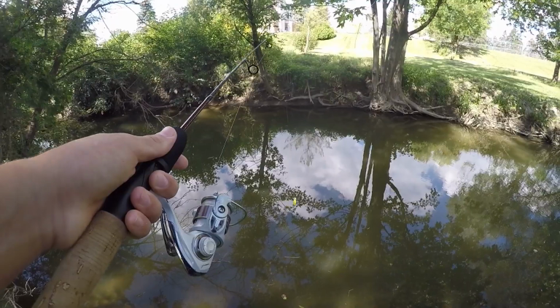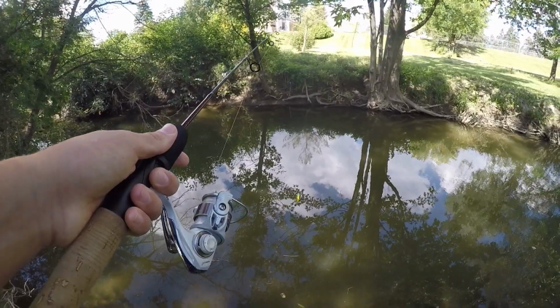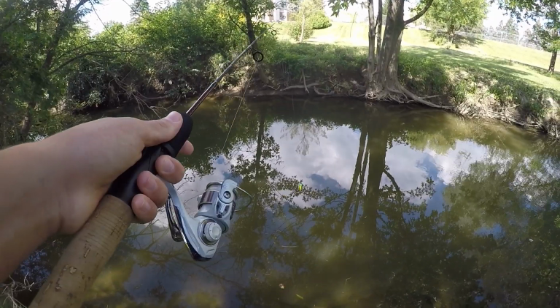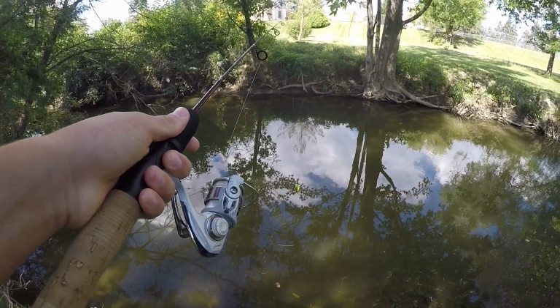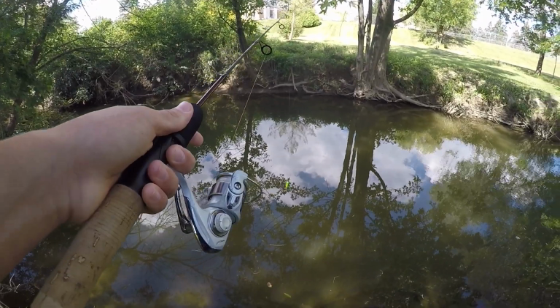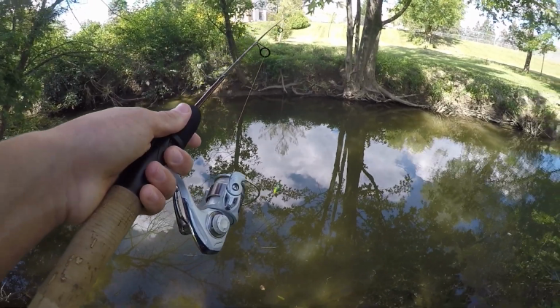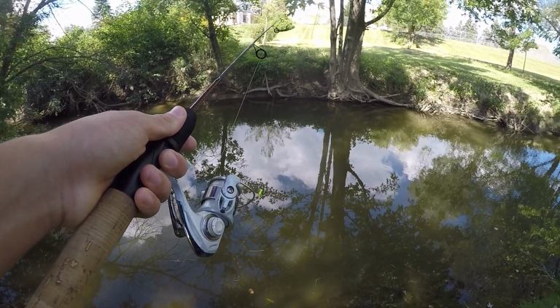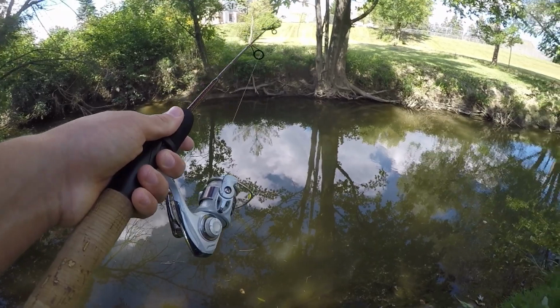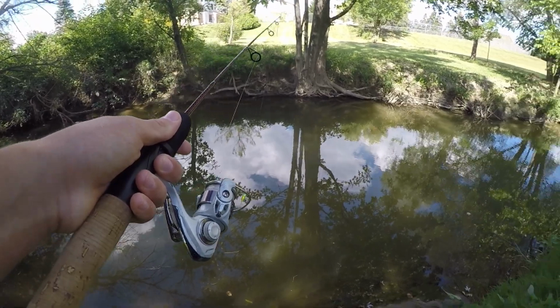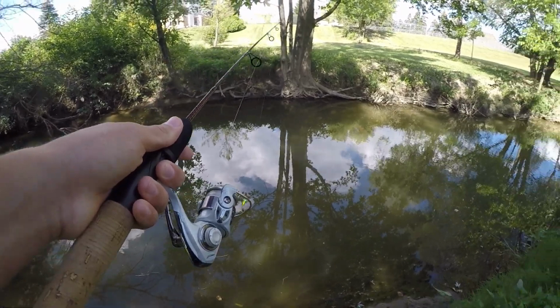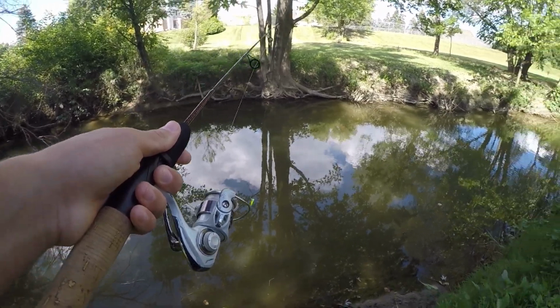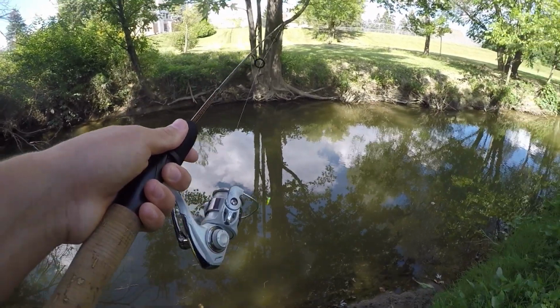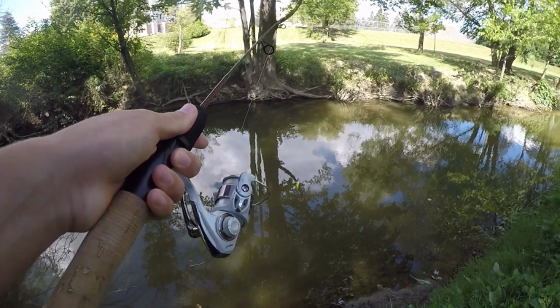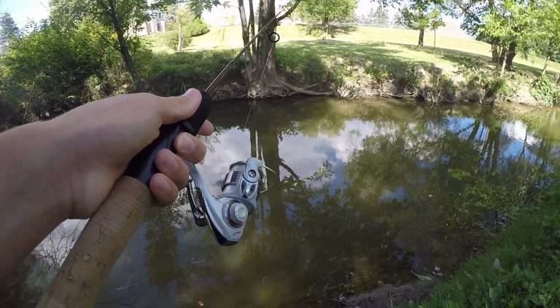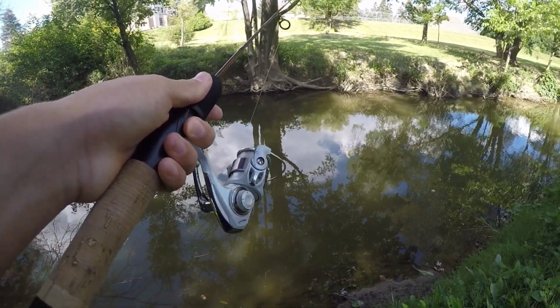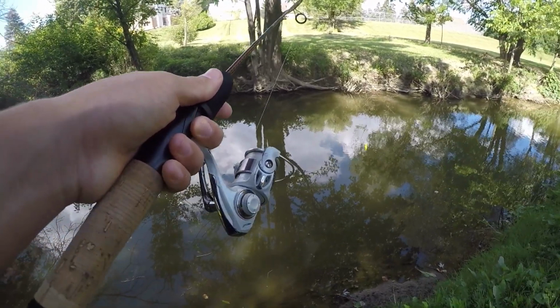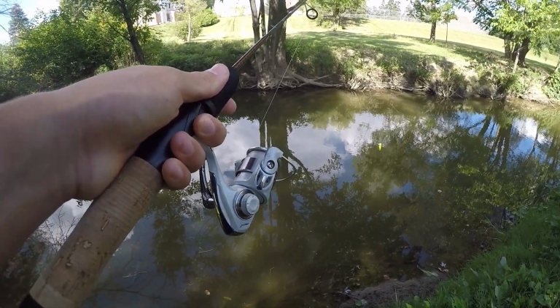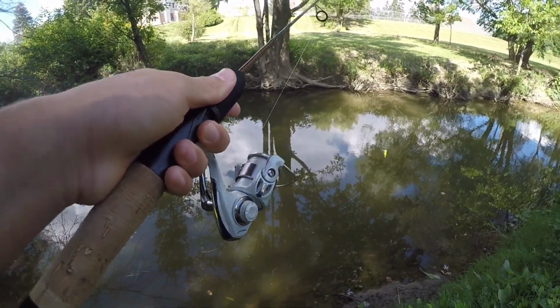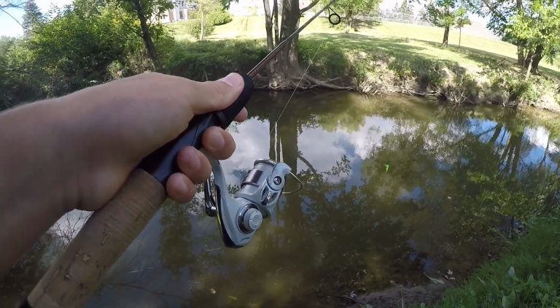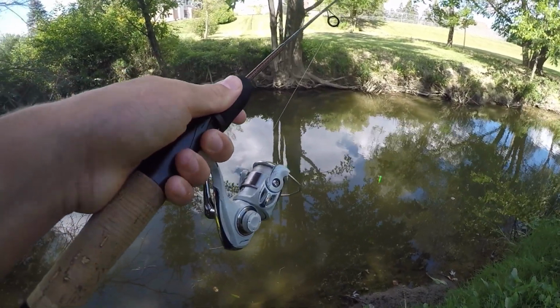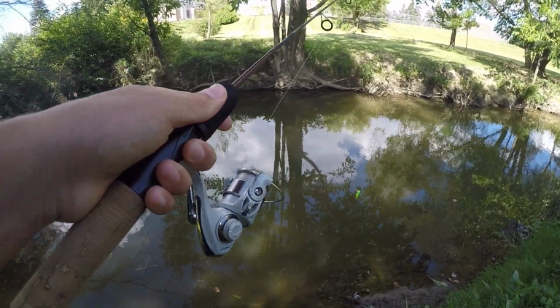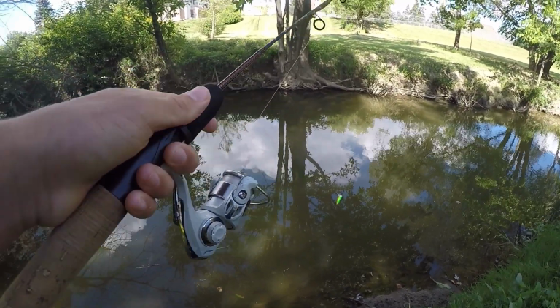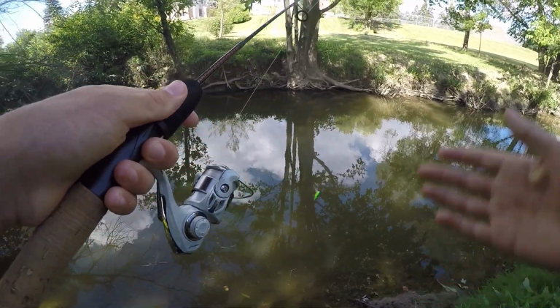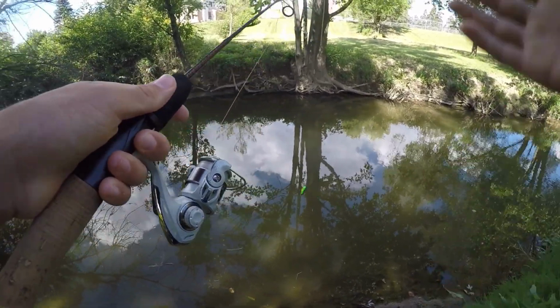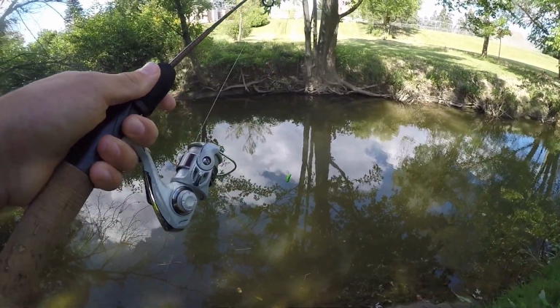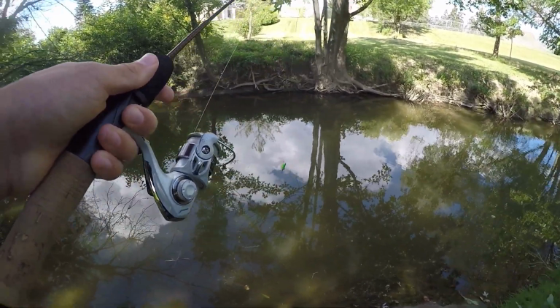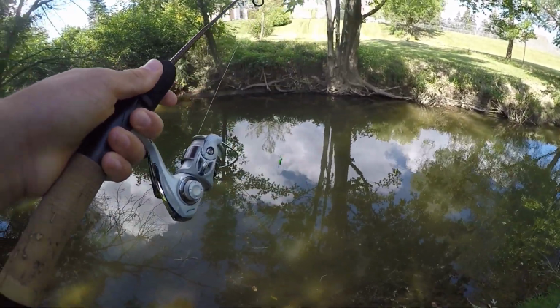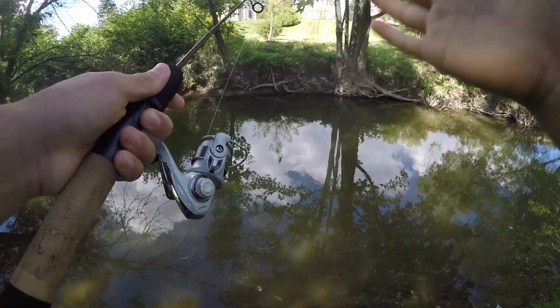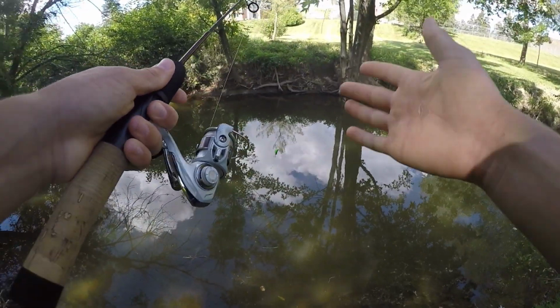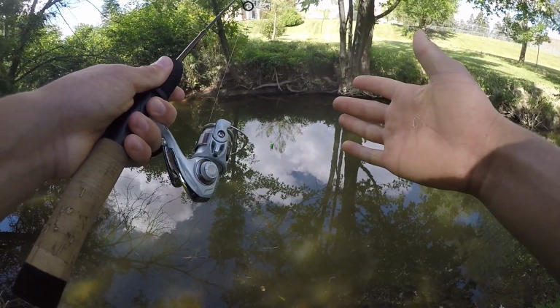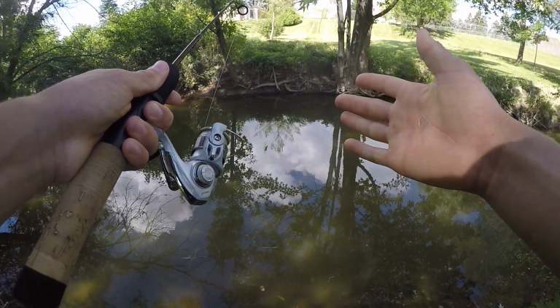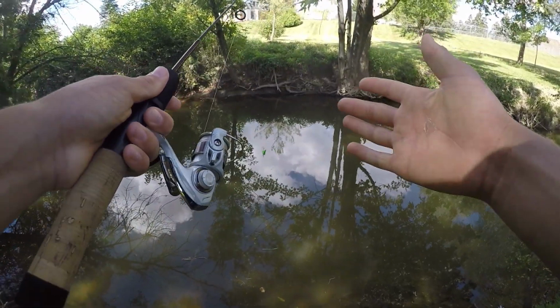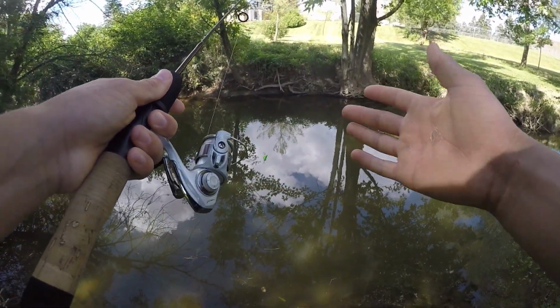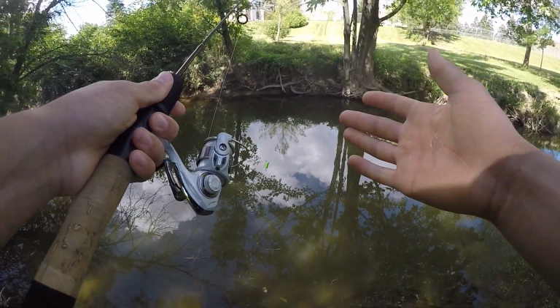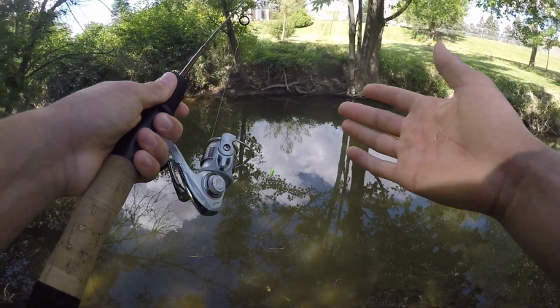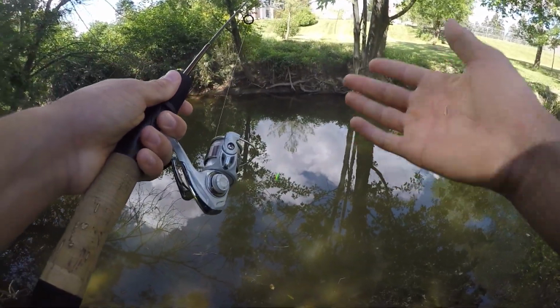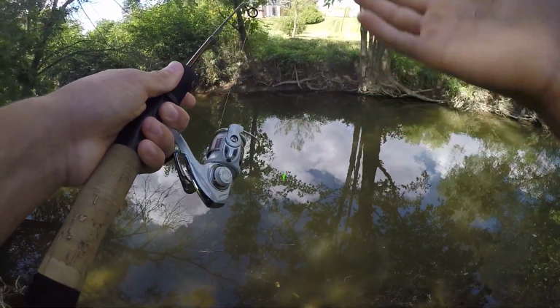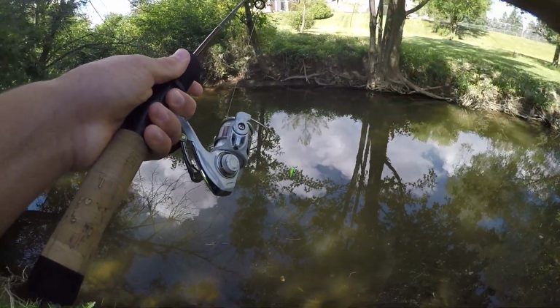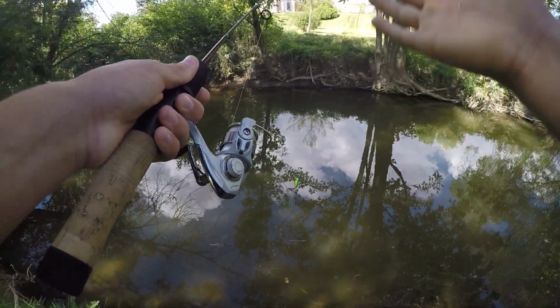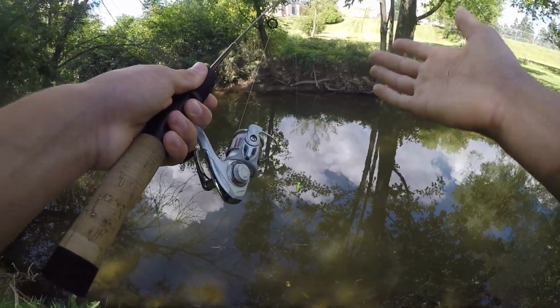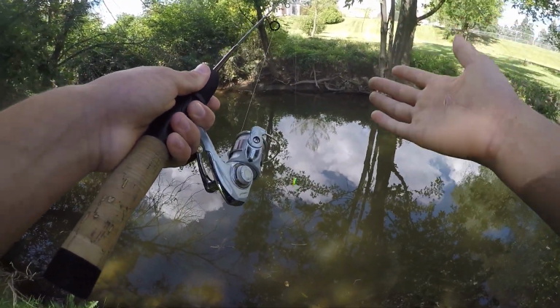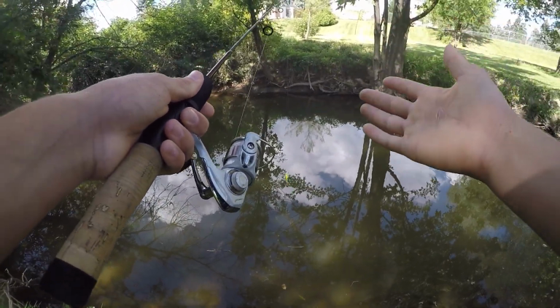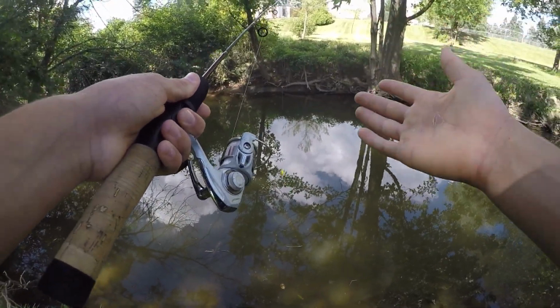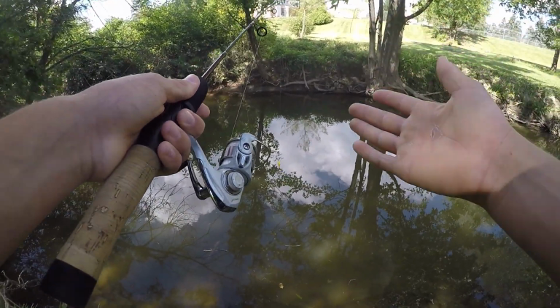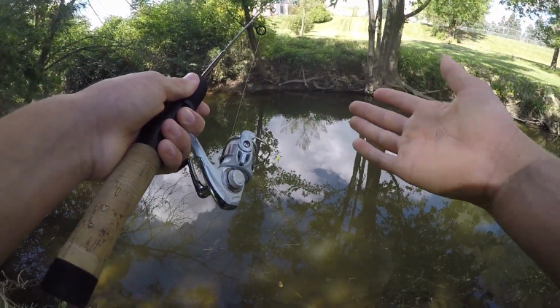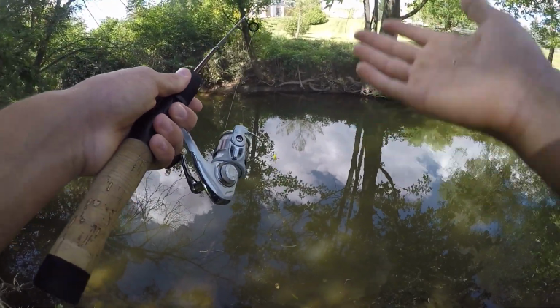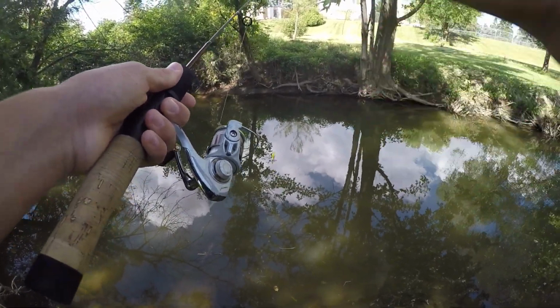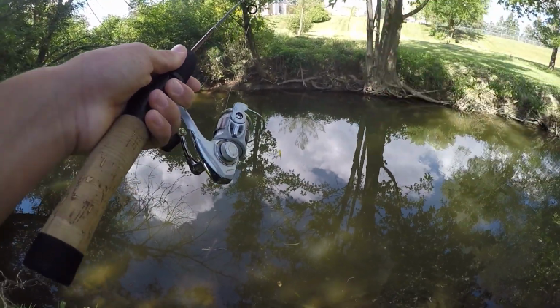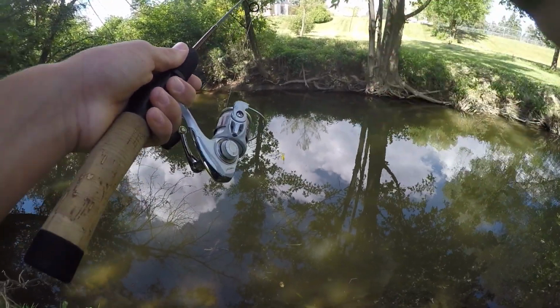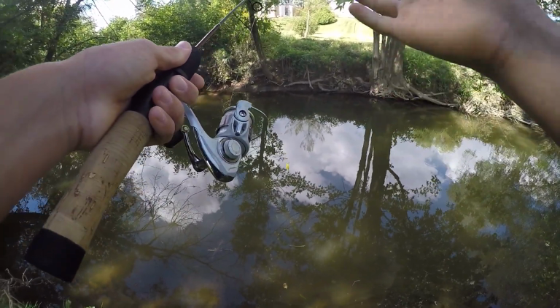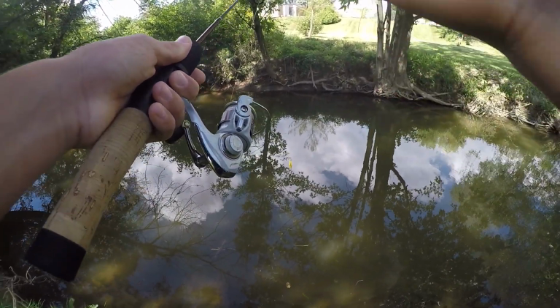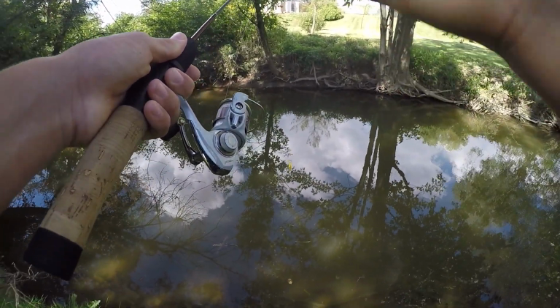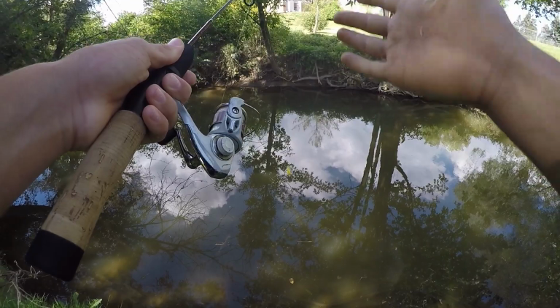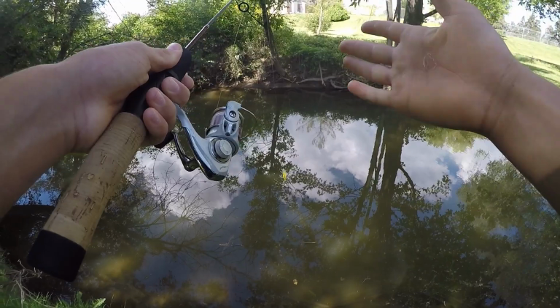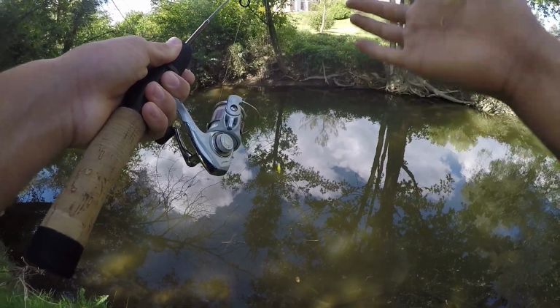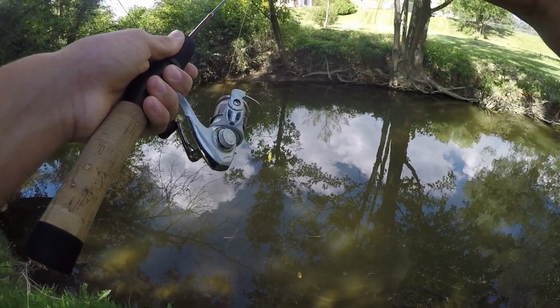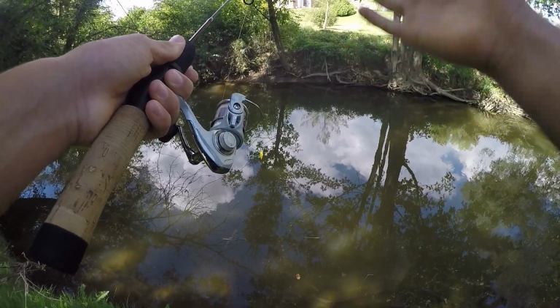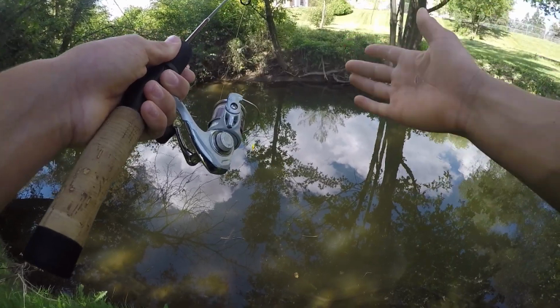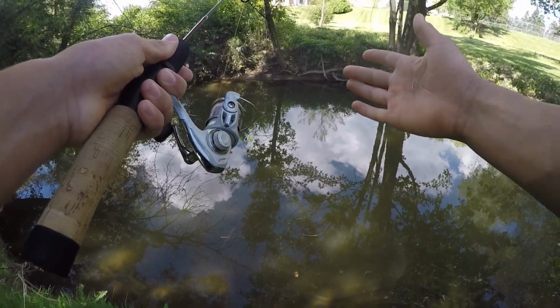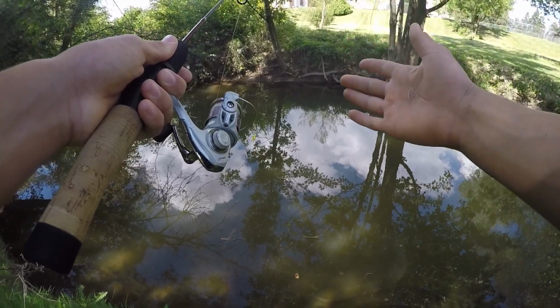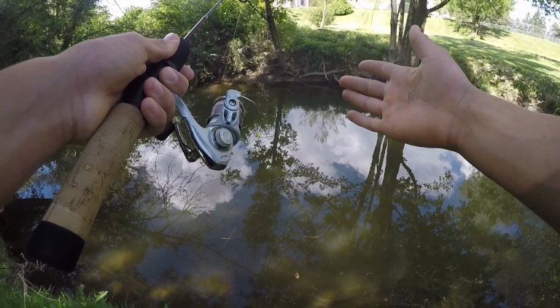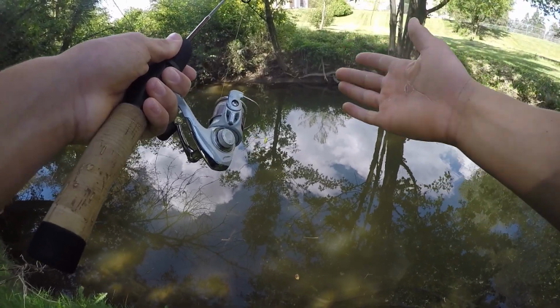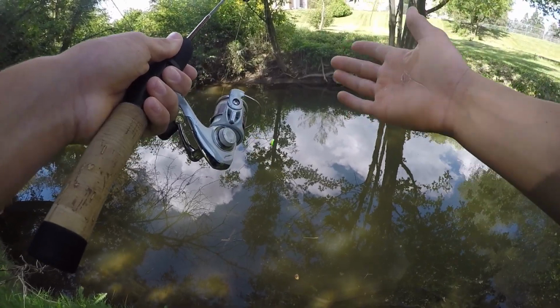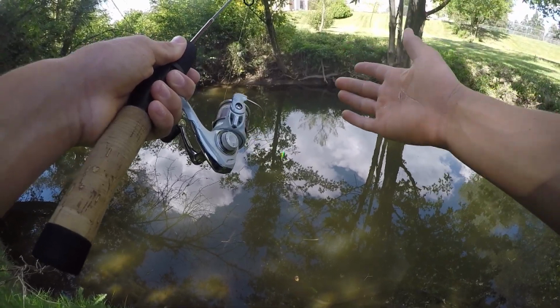That was very cool — our first fish of the day absolutely hammered that little crickhopper and put up a great fight. Let's get it right back in there and see what else we can catch.